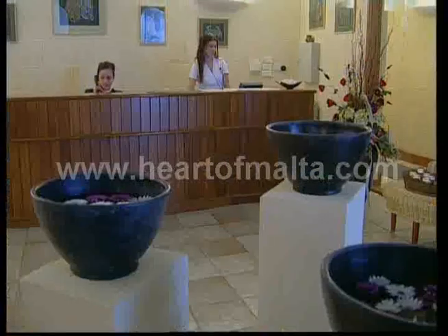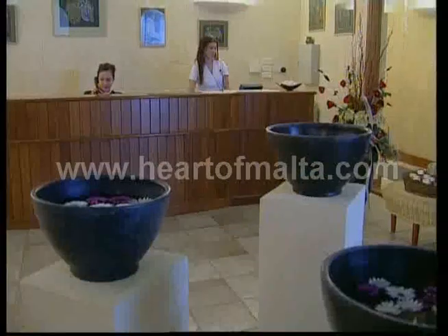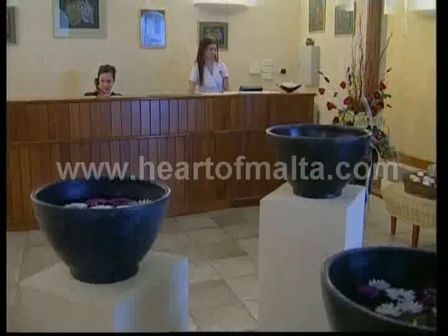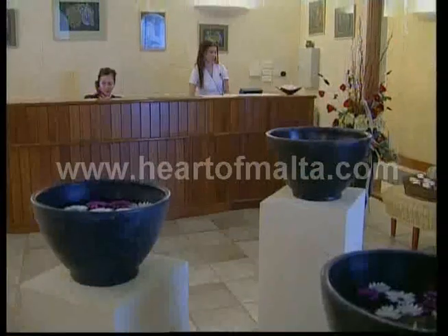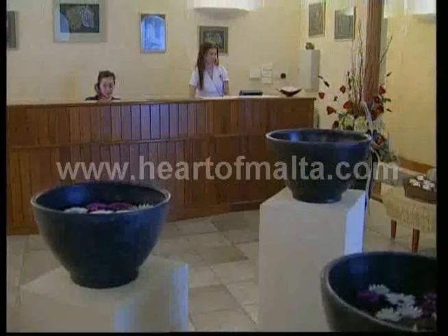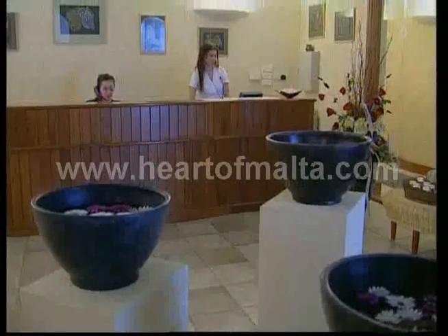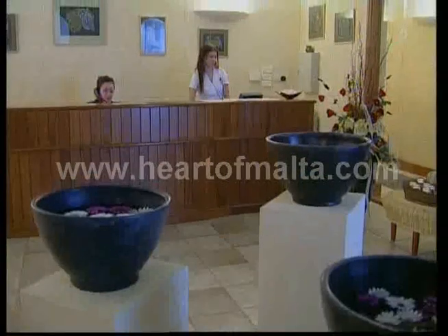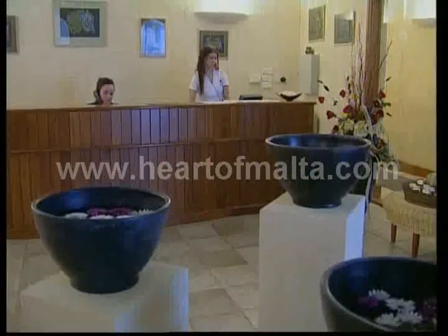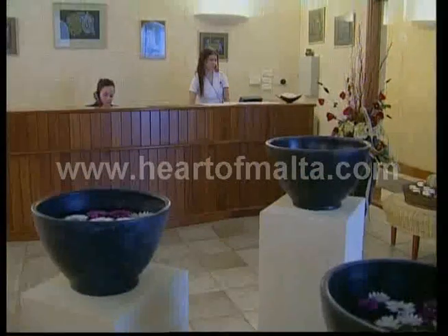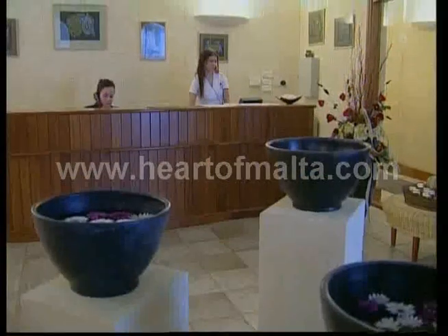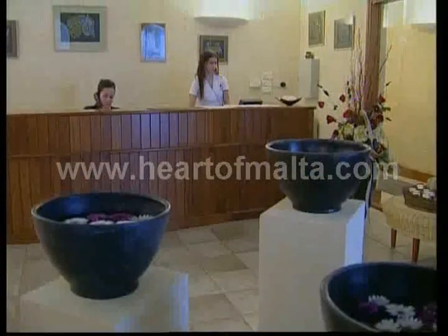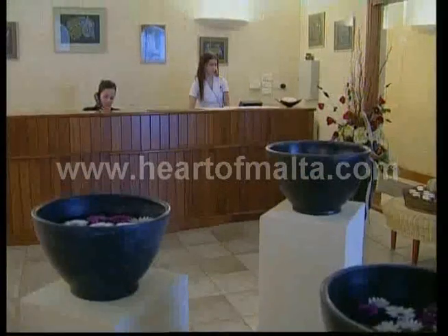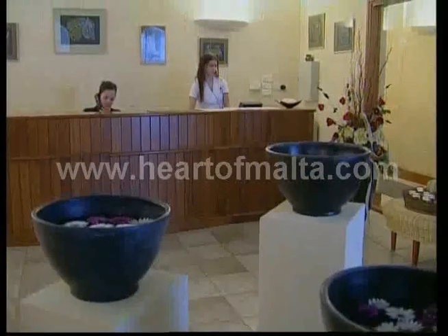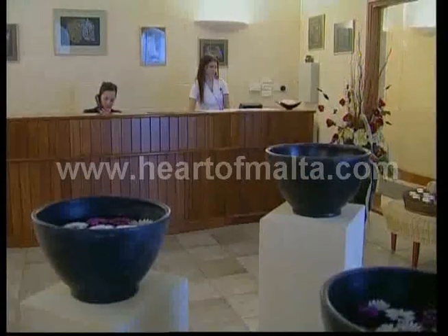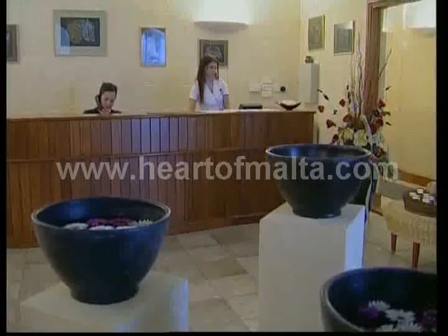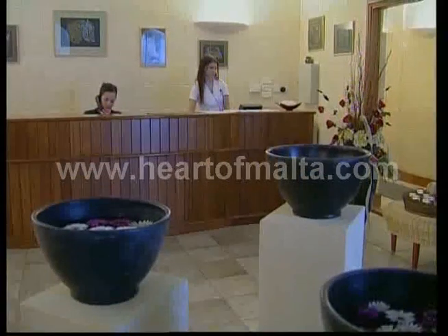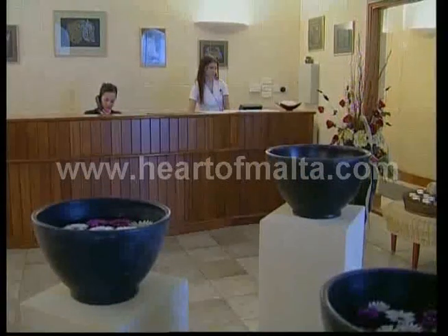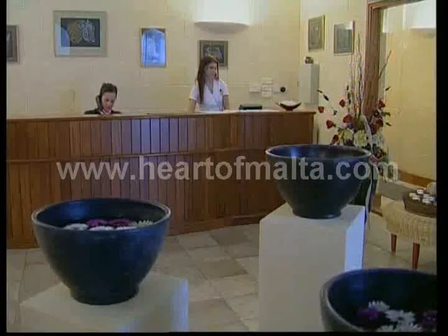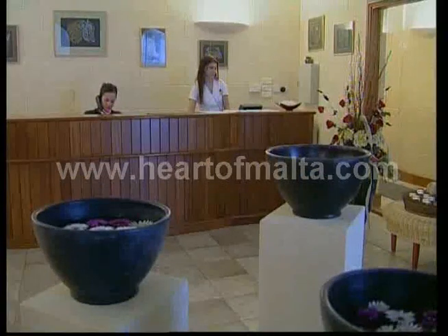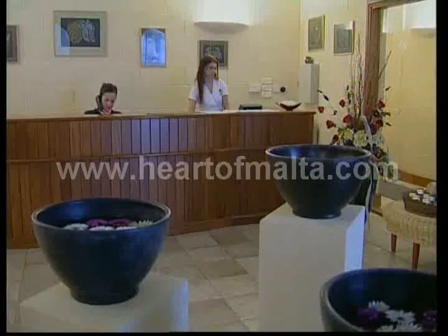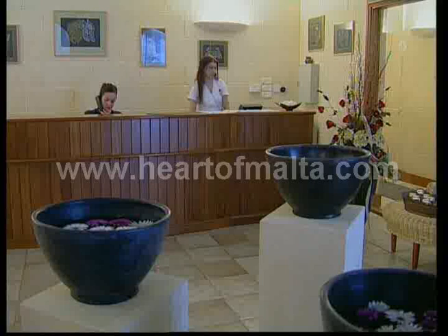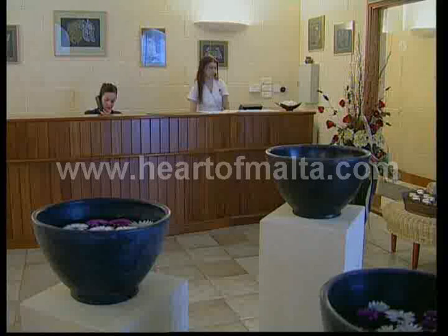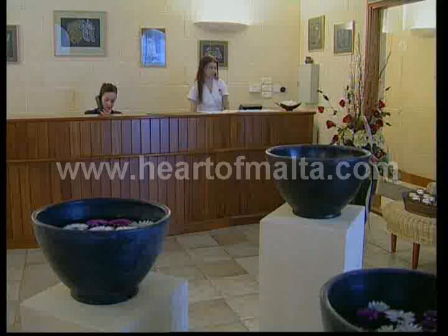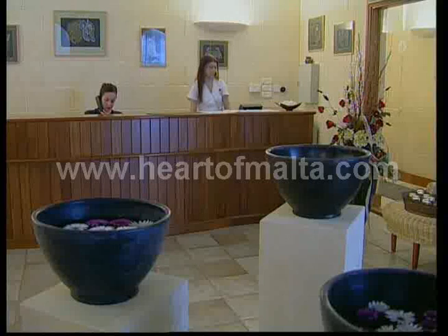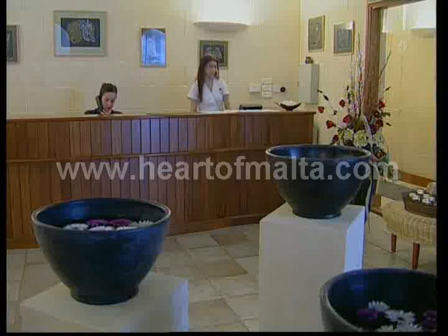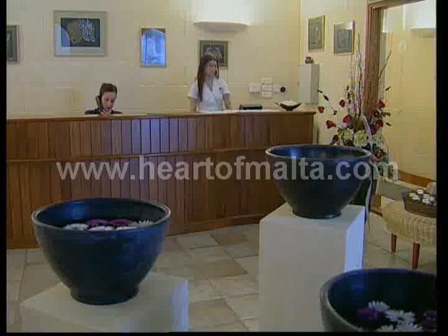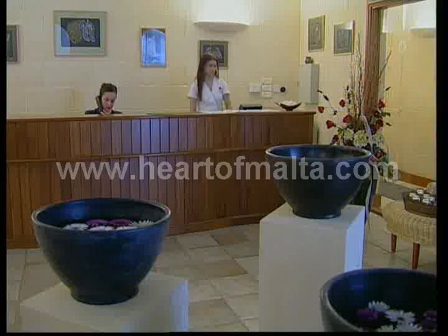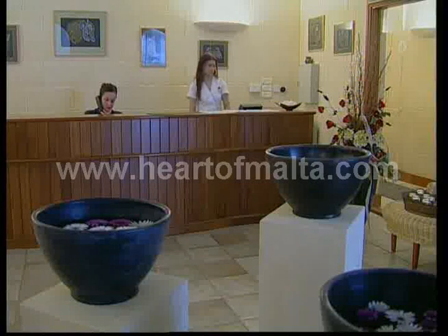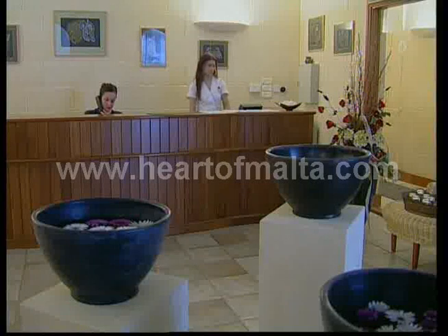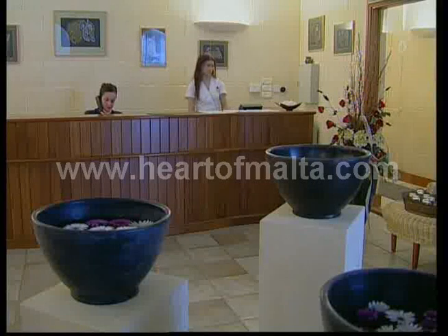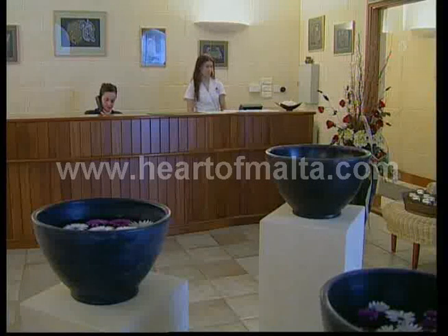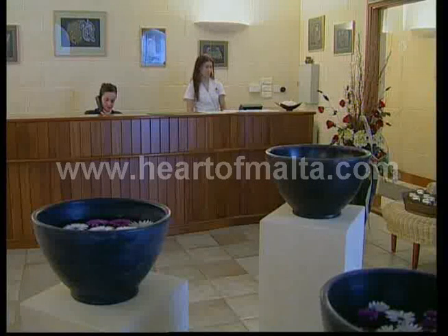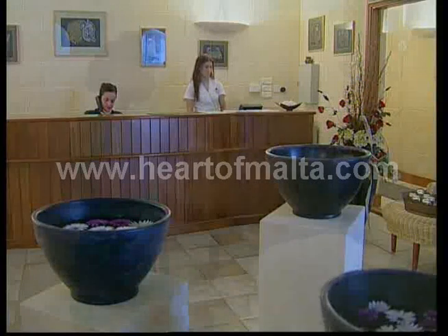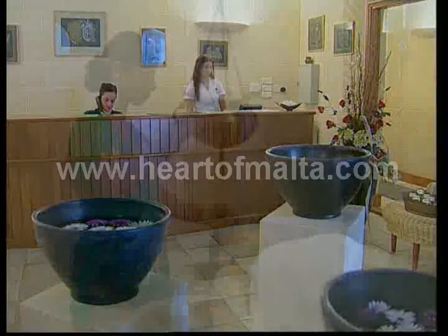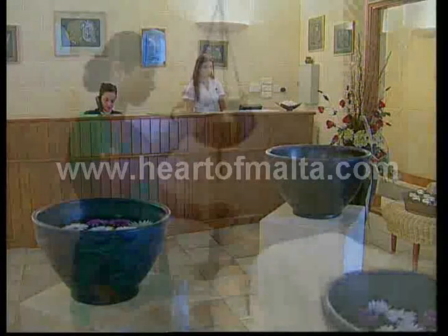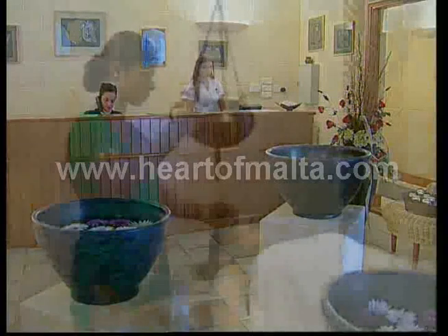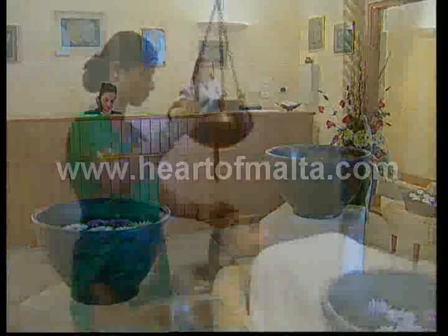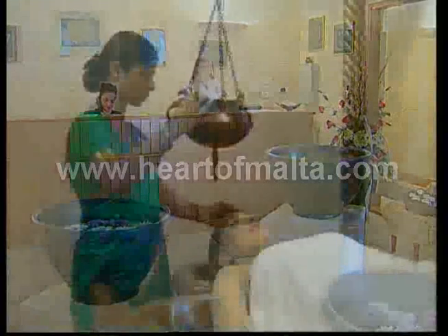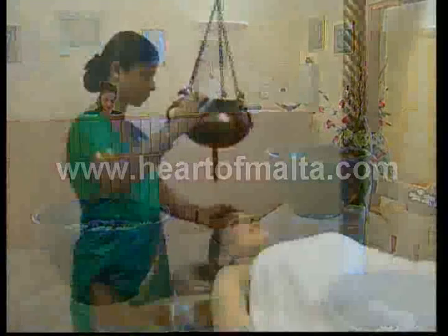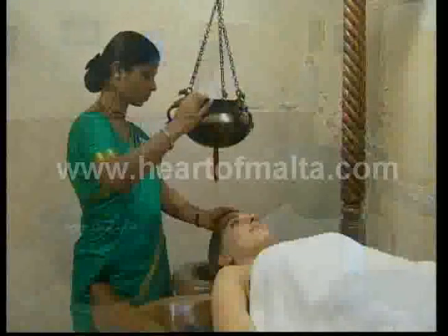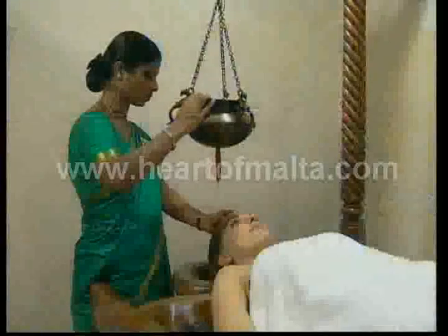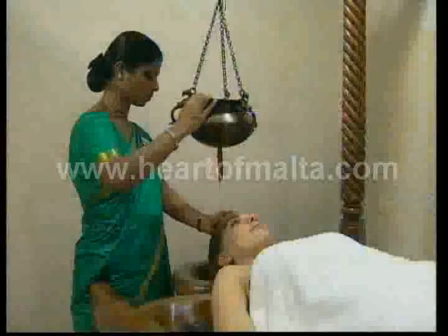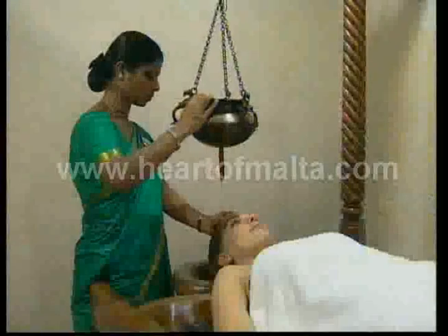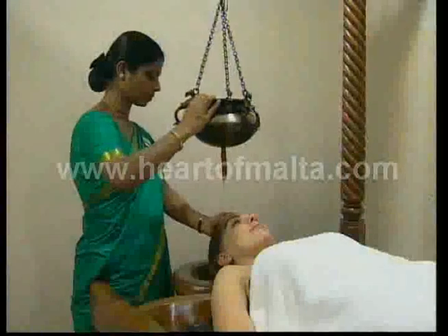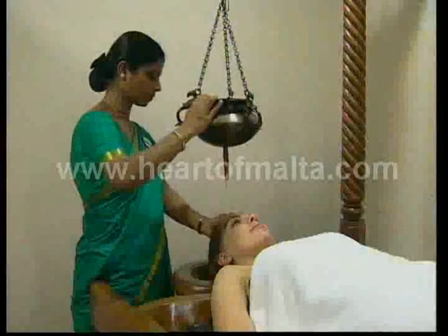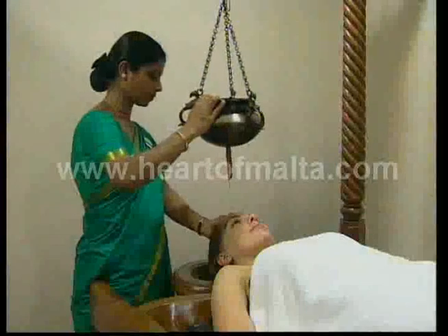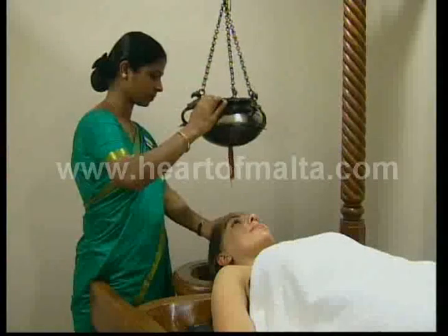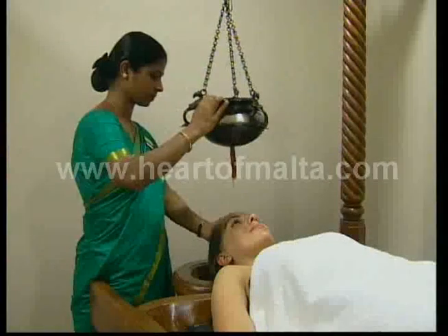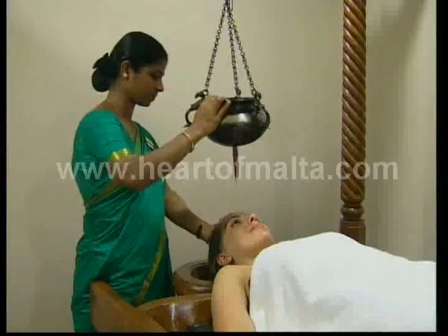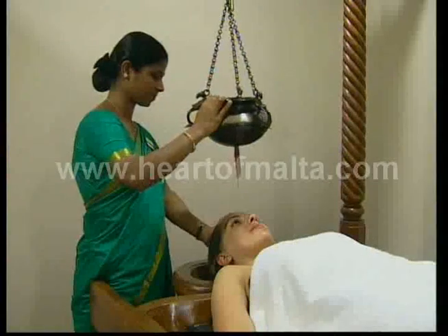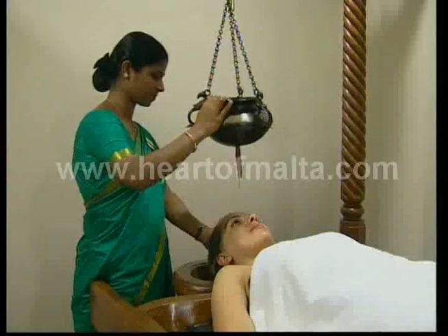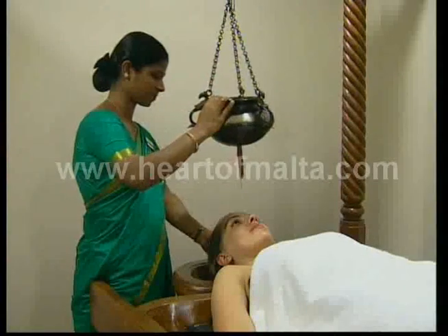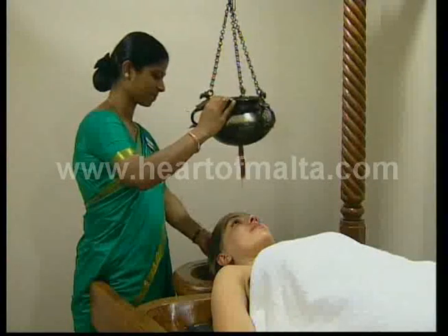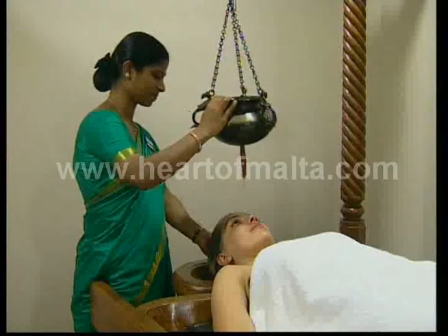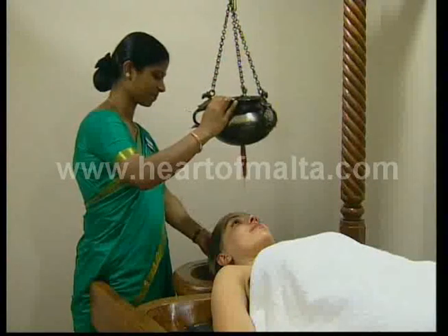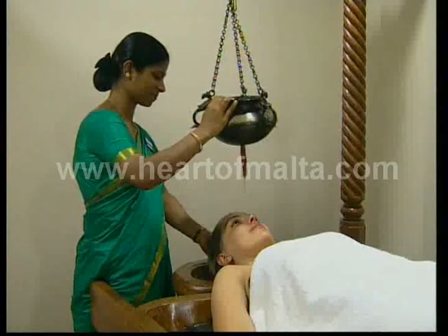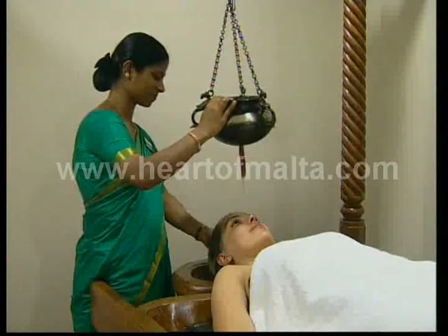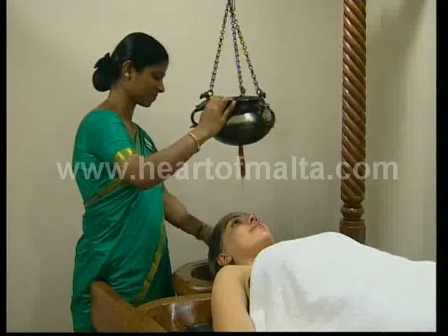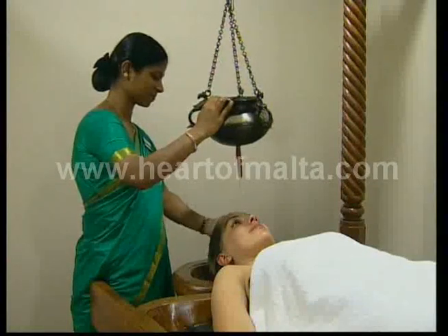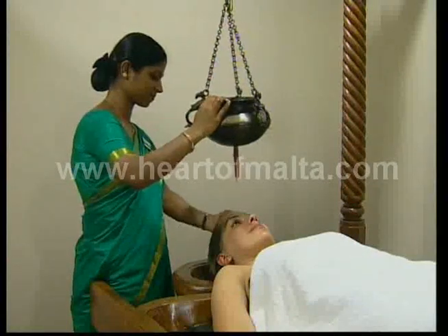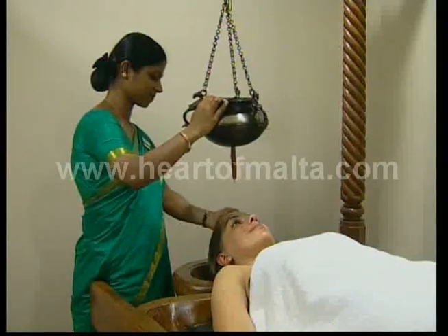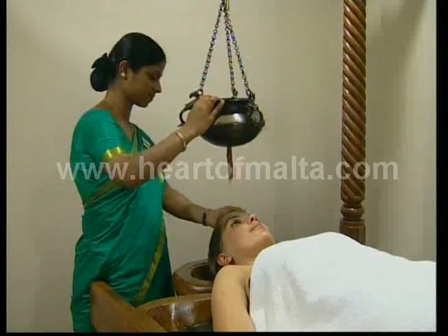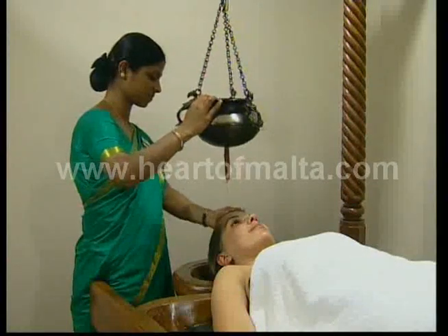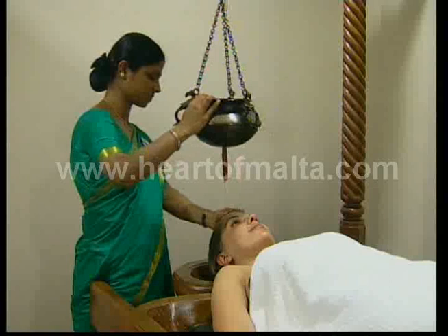The Kempinski has a spa and an Ayurvedic Wellness Center, where guests can experience a variety of body and soul treatments.